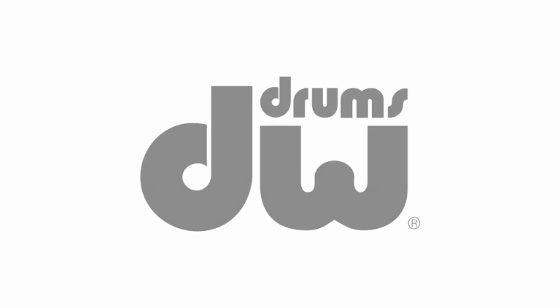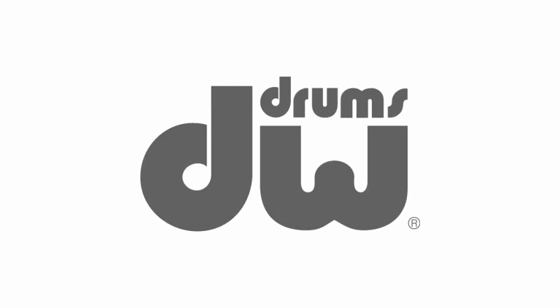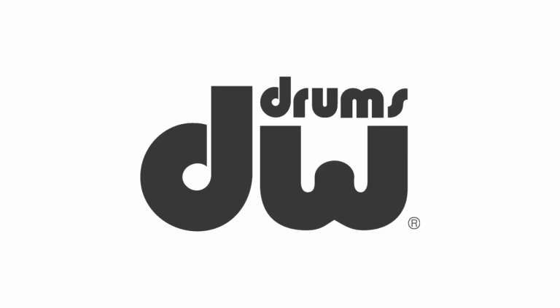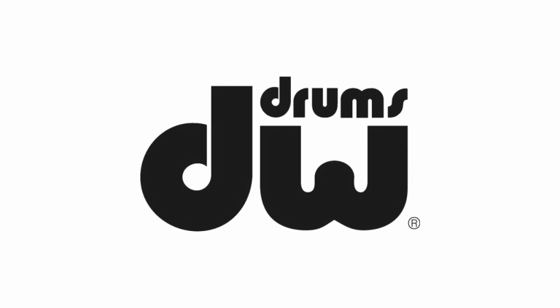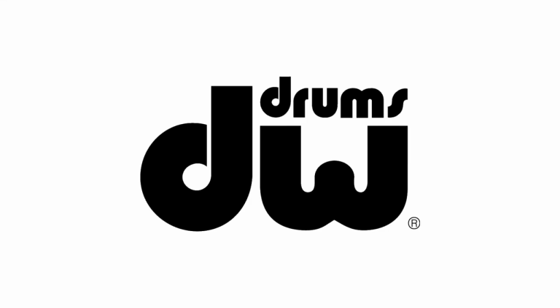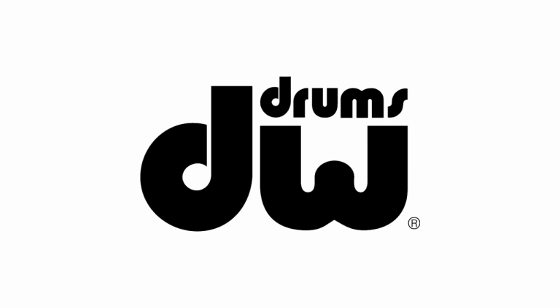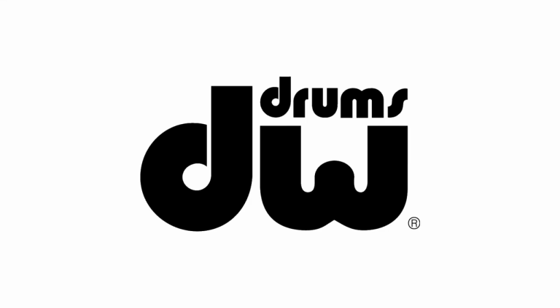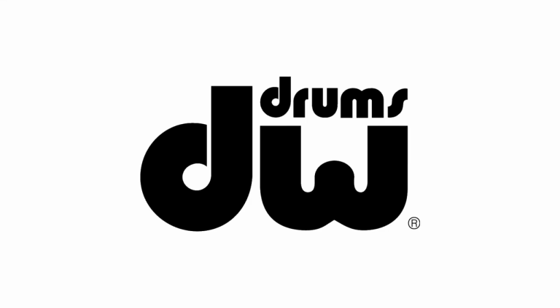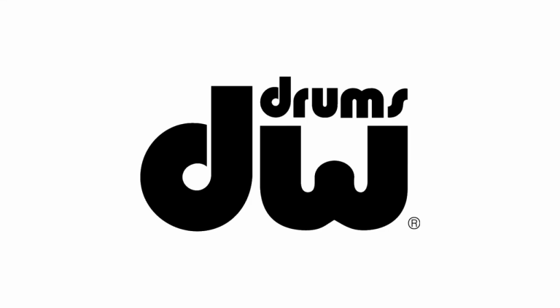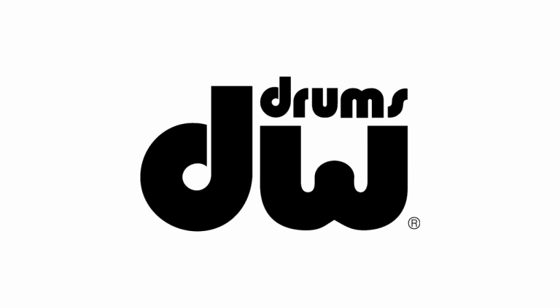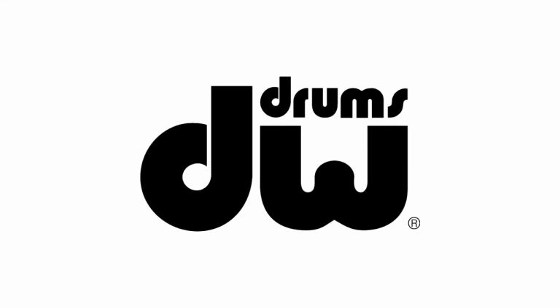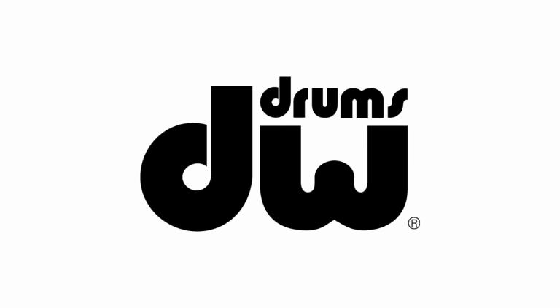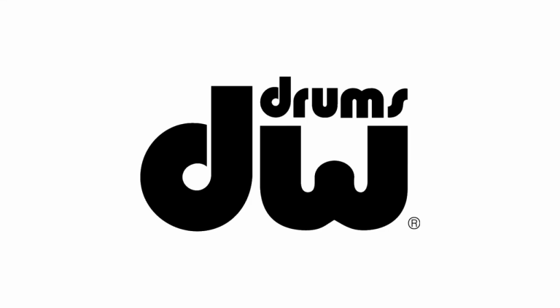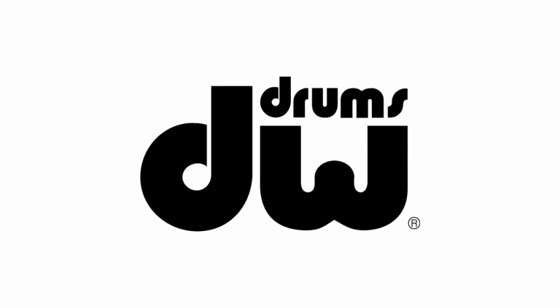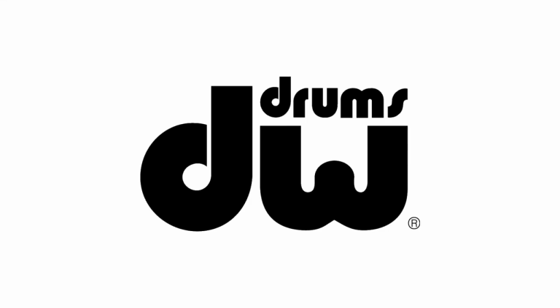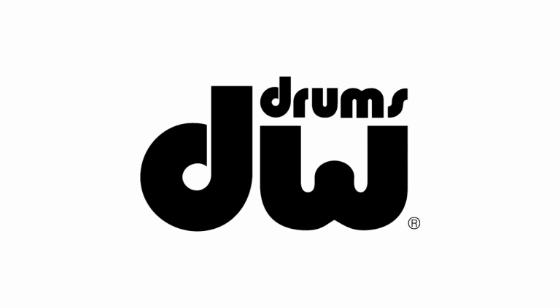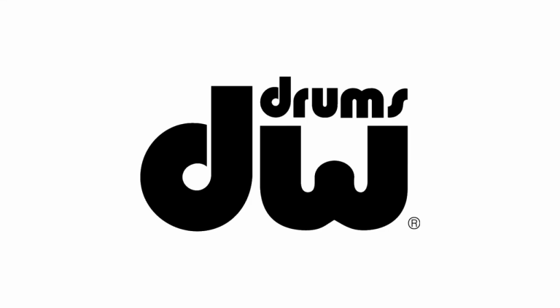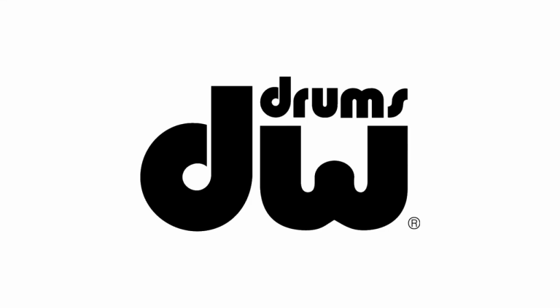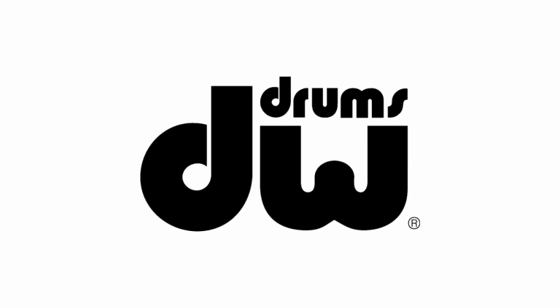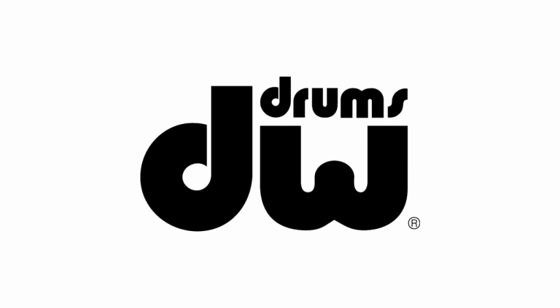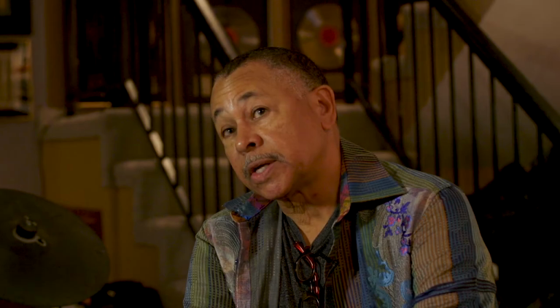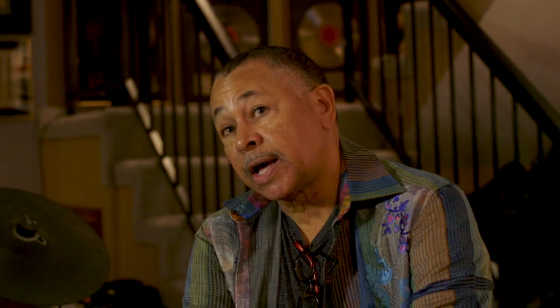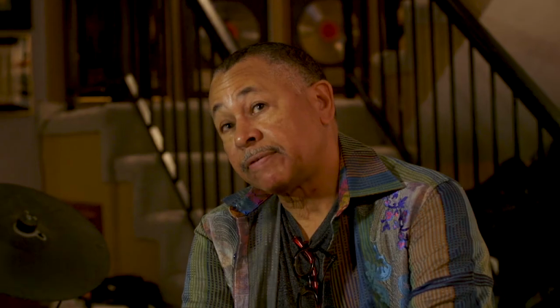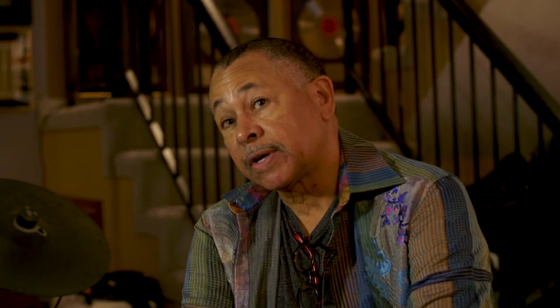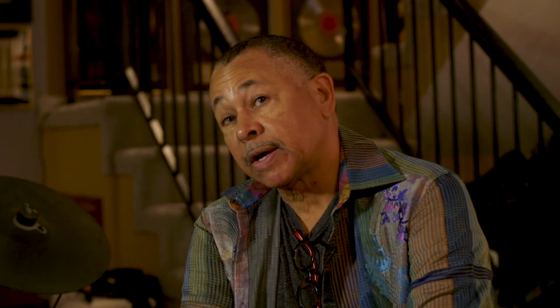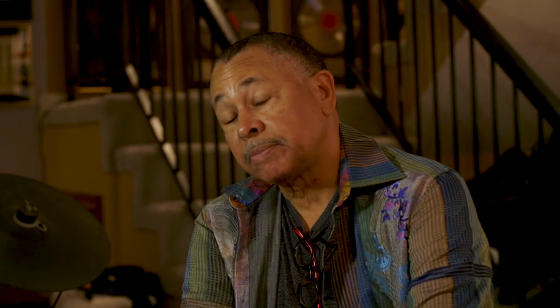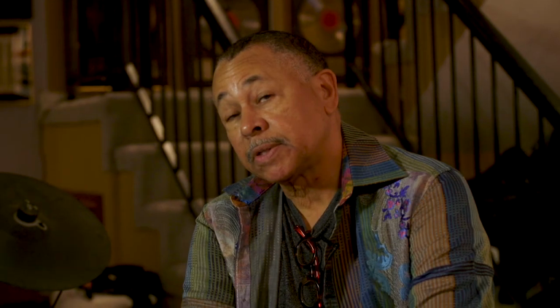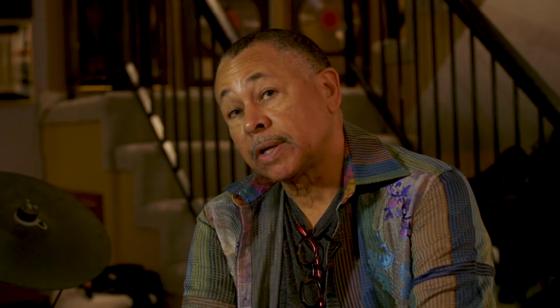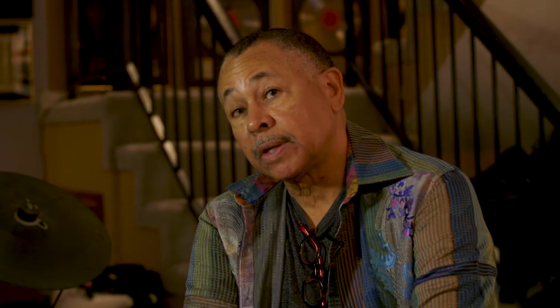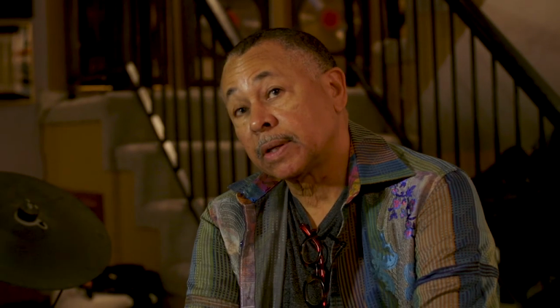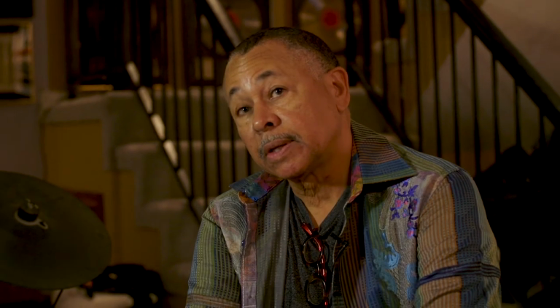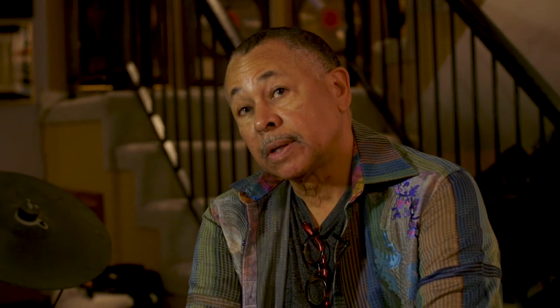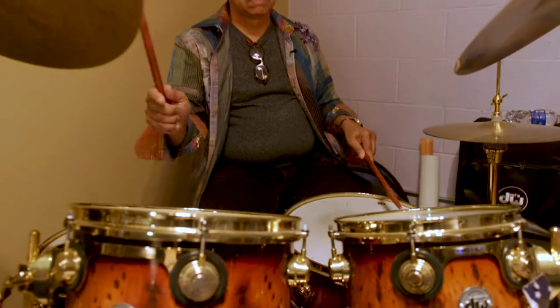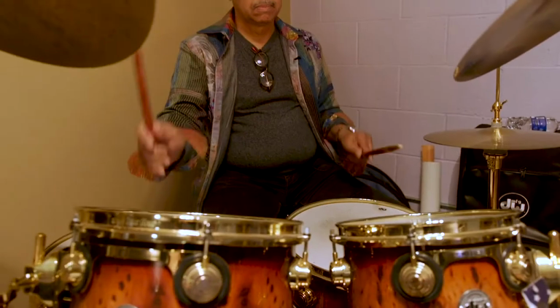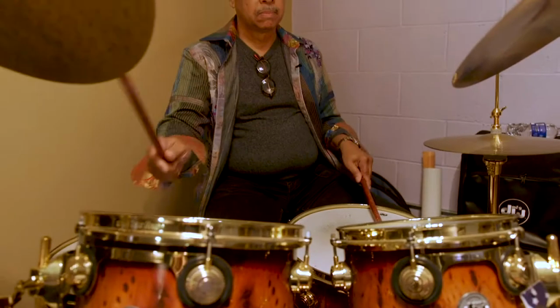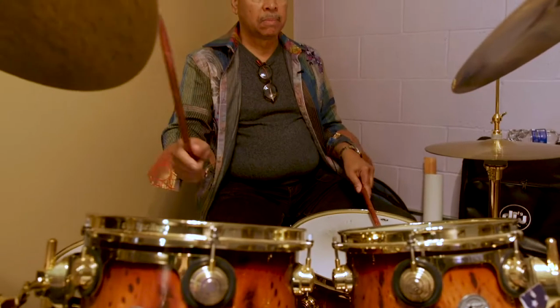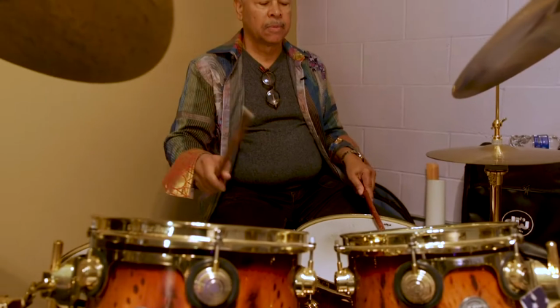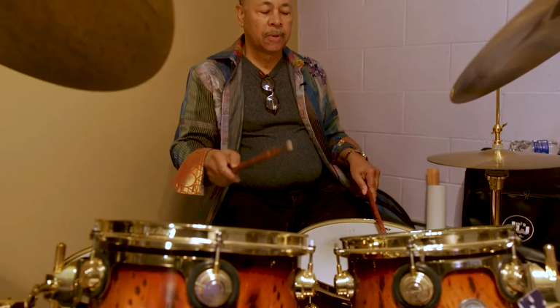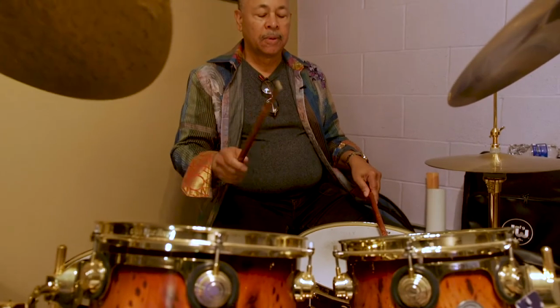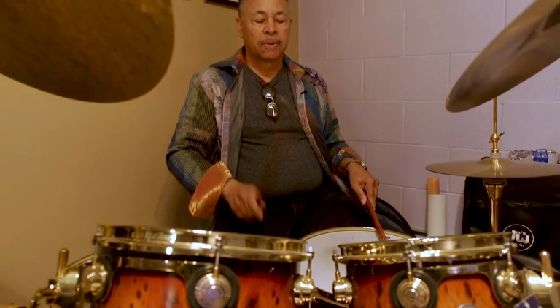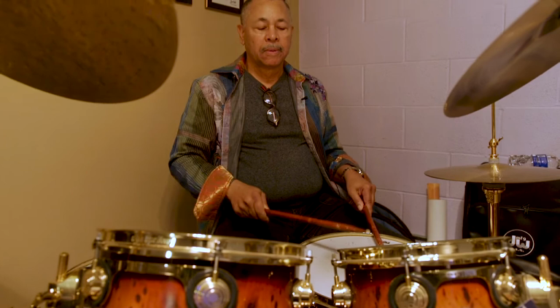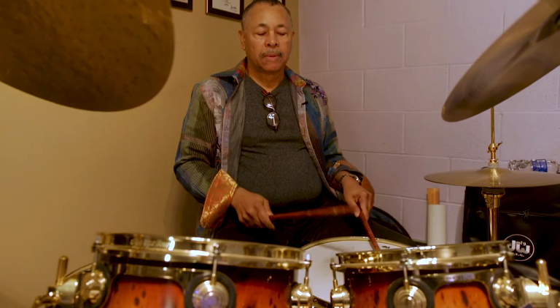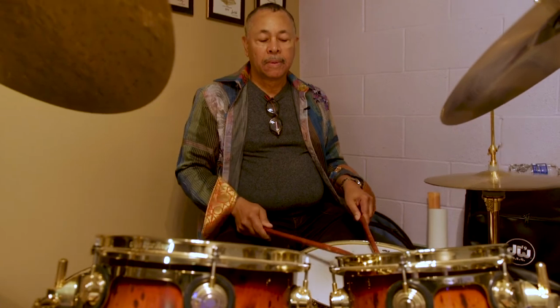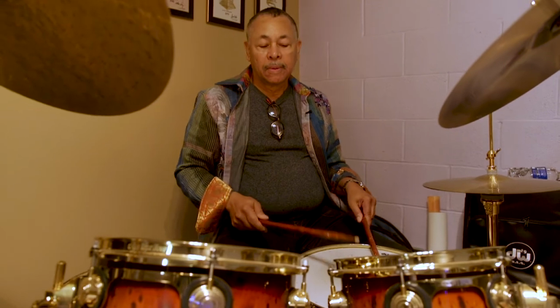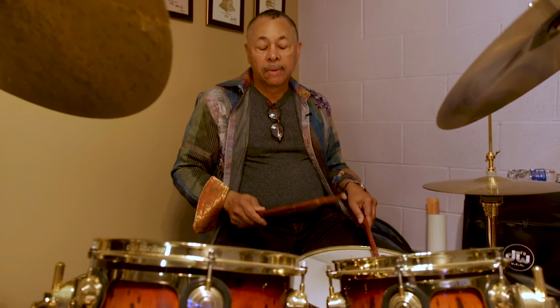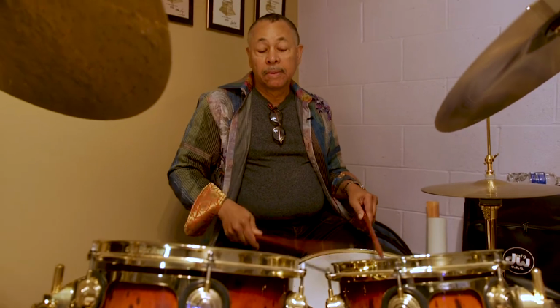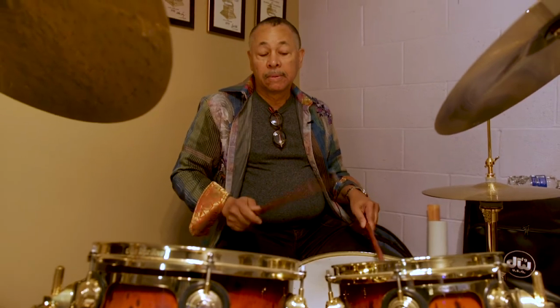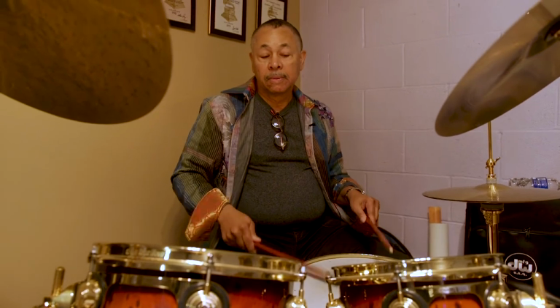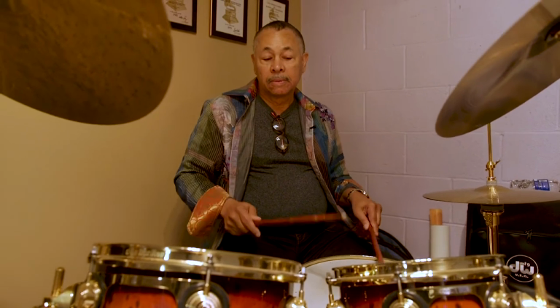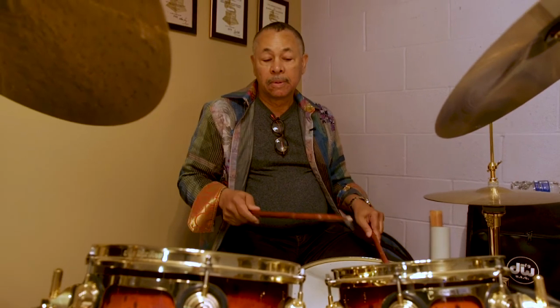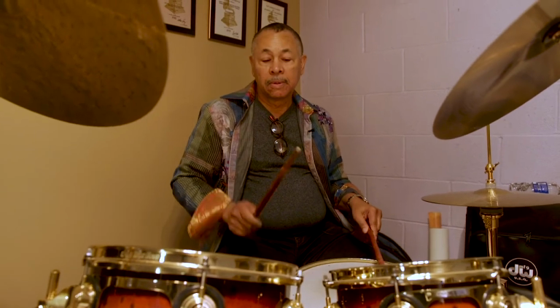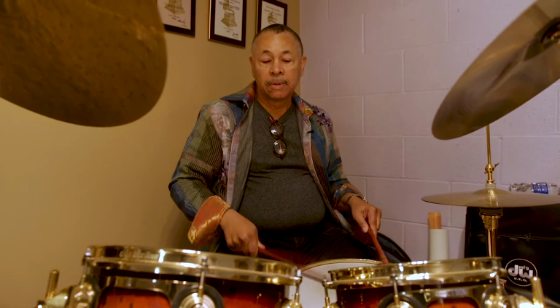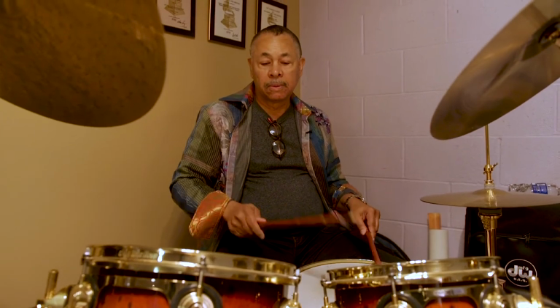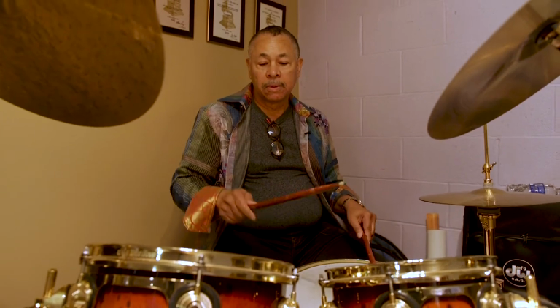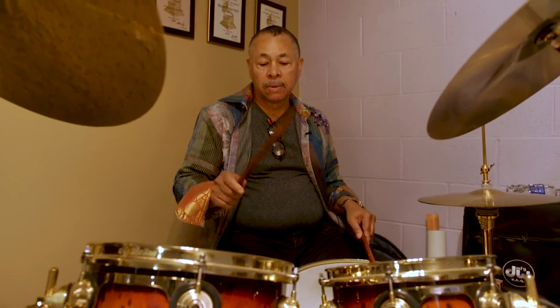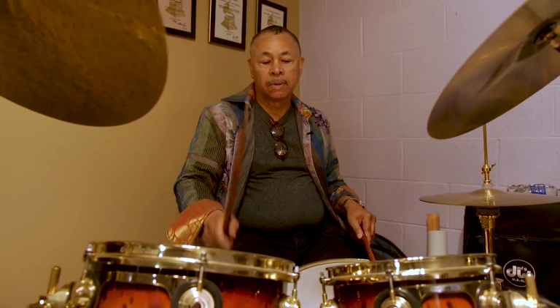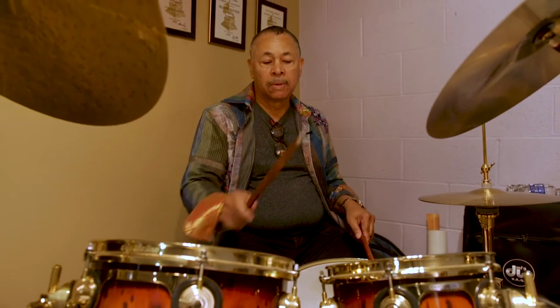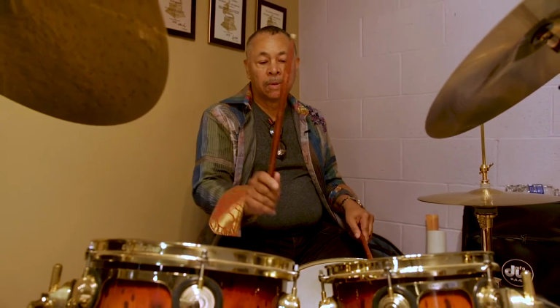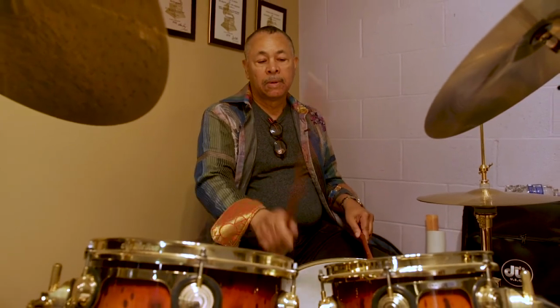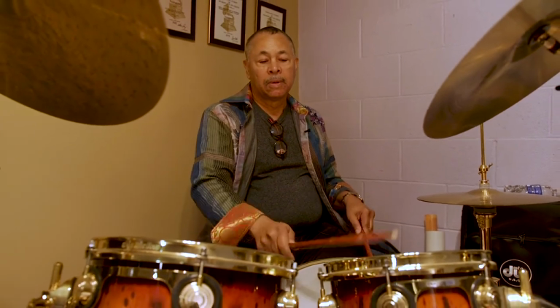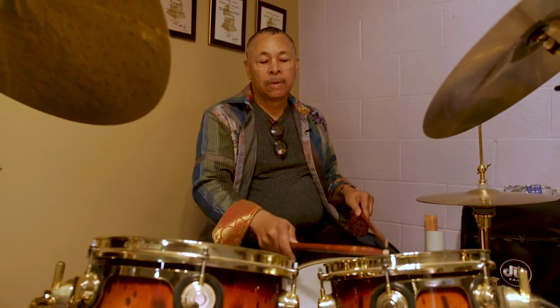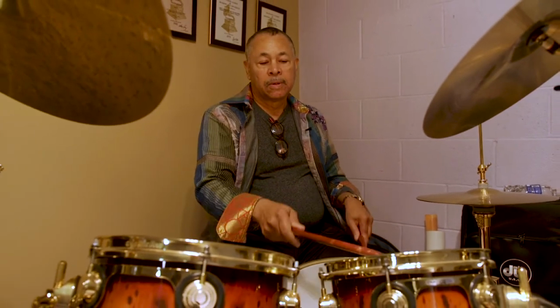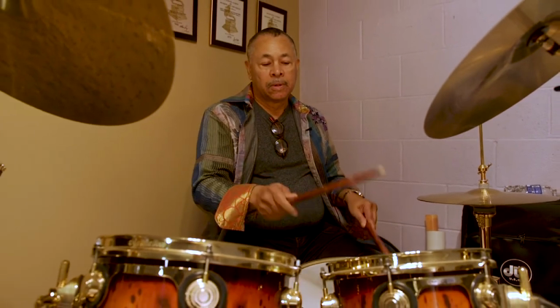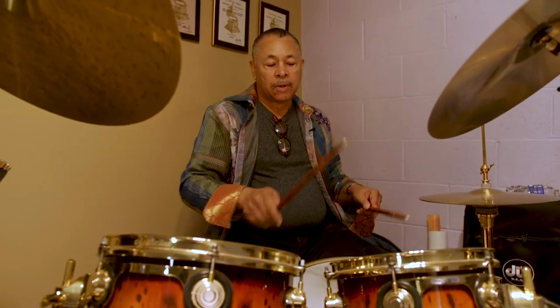The study of a musical instrument is a lifetime study. I've been studying the drums all my life. I took my first drum lesson at eight years old.